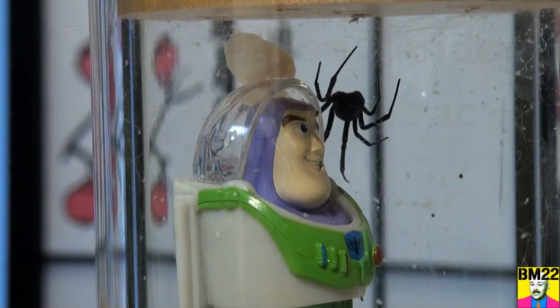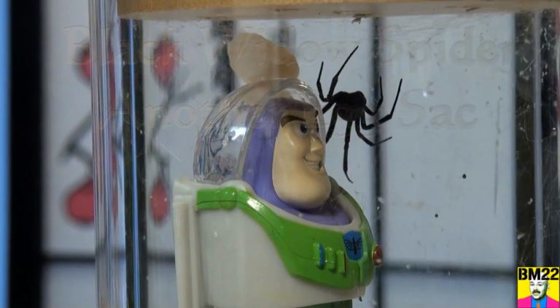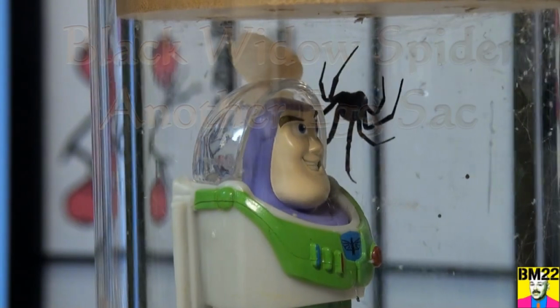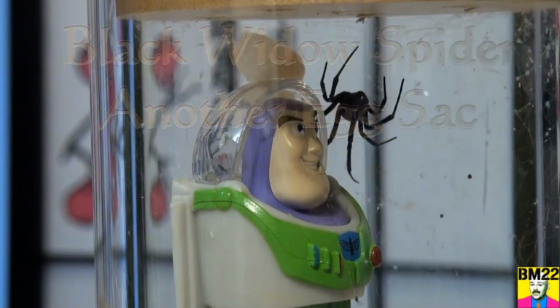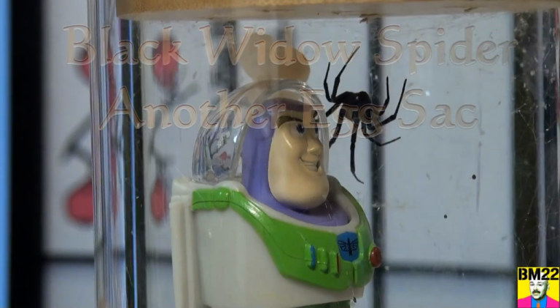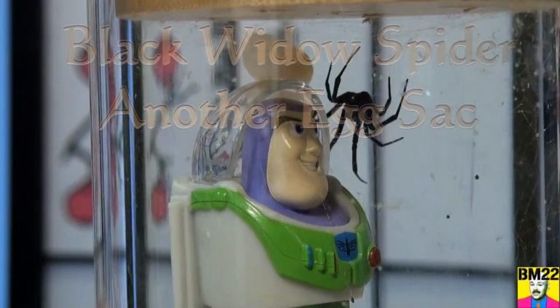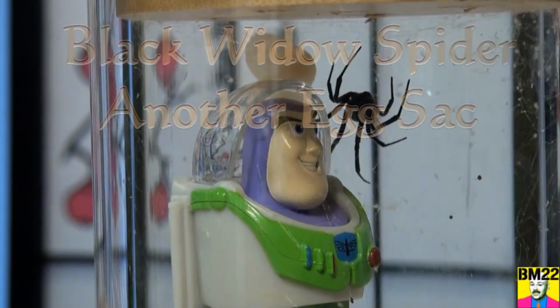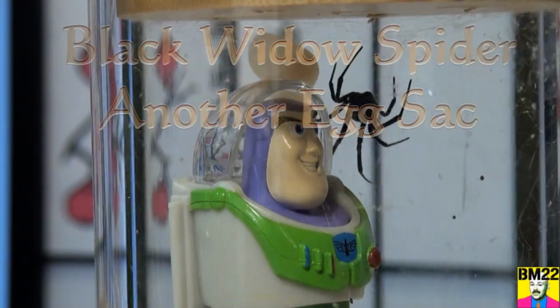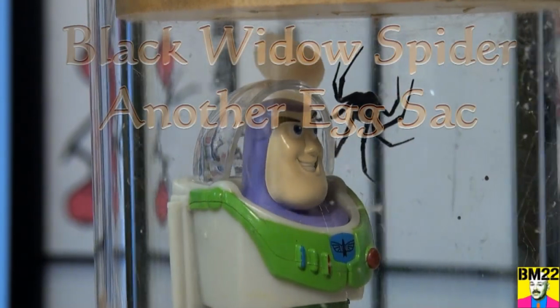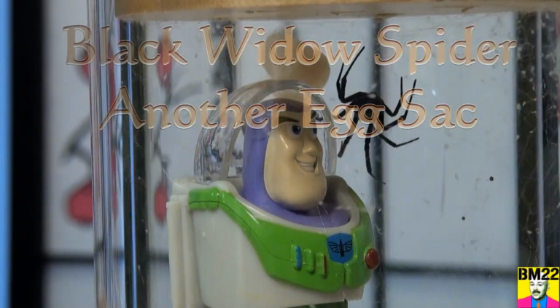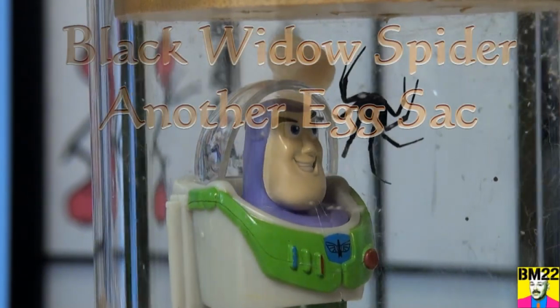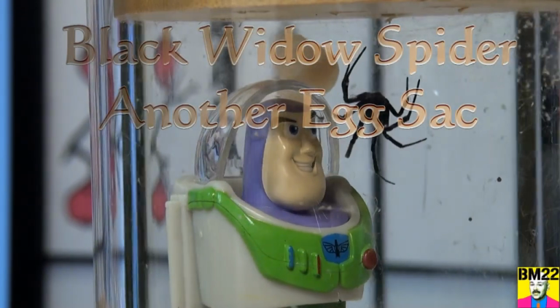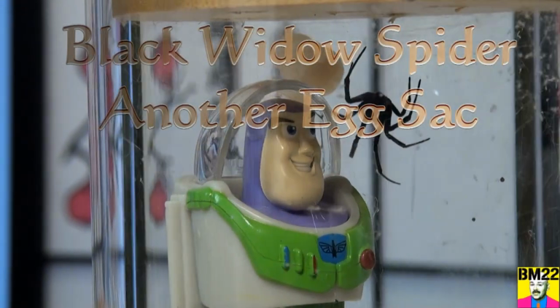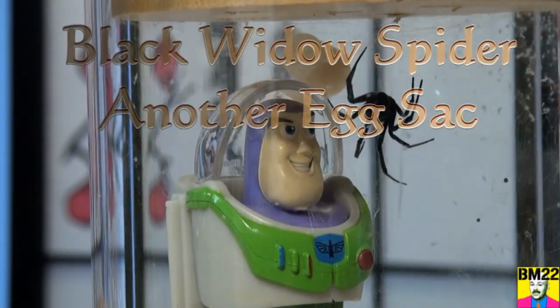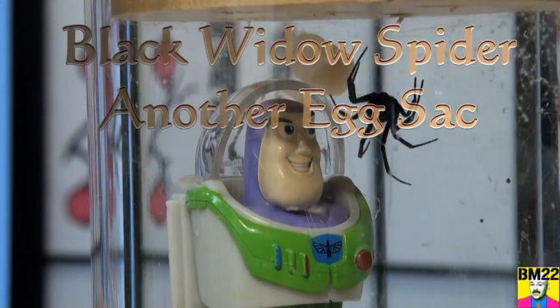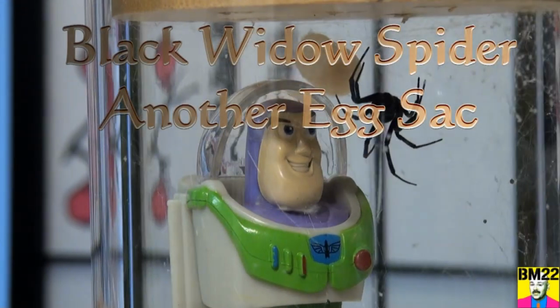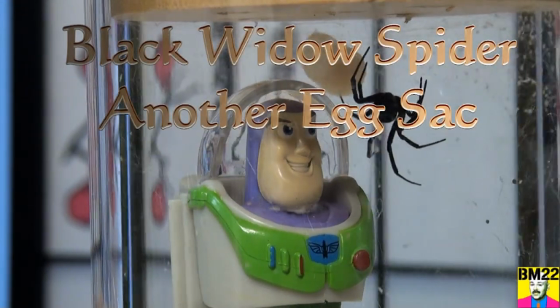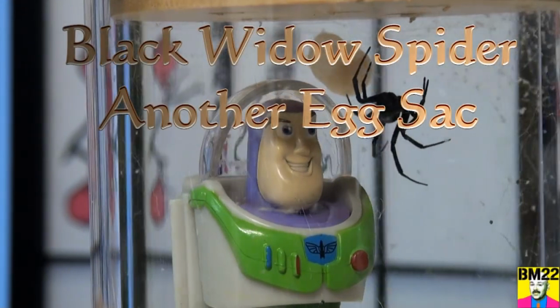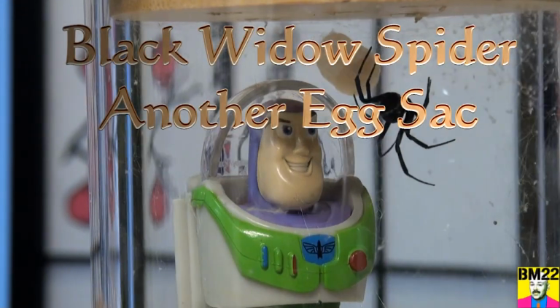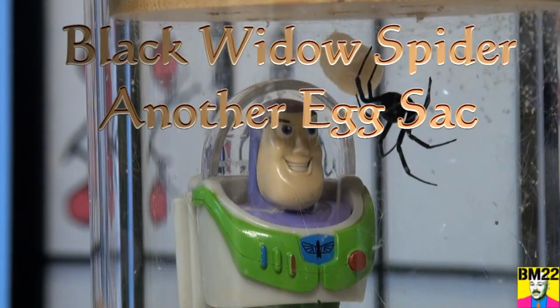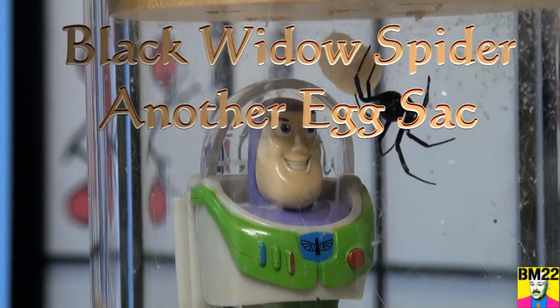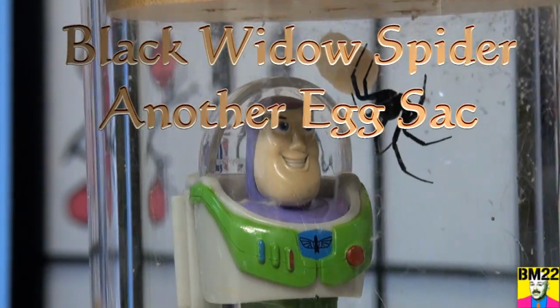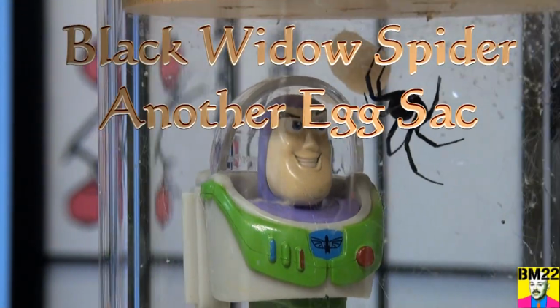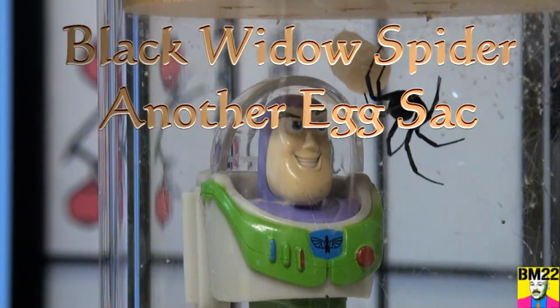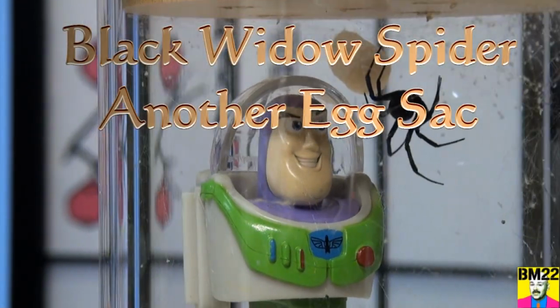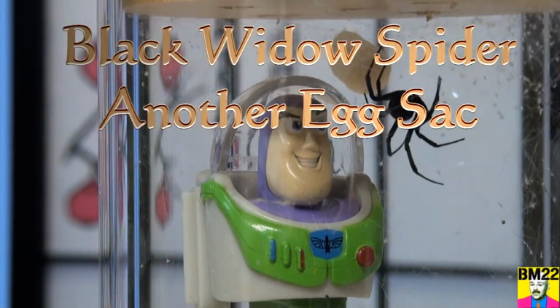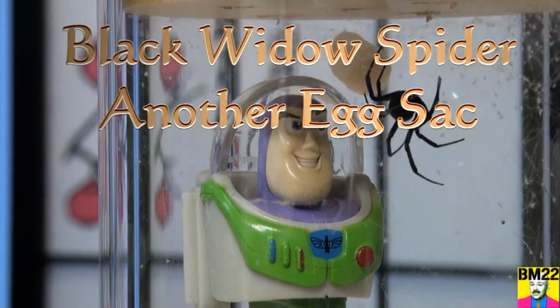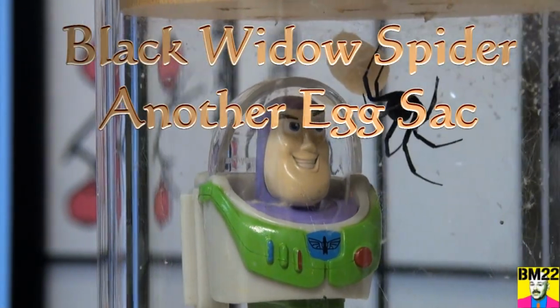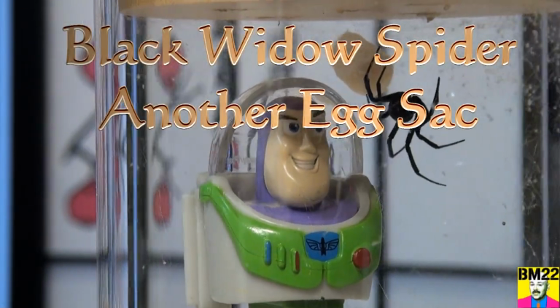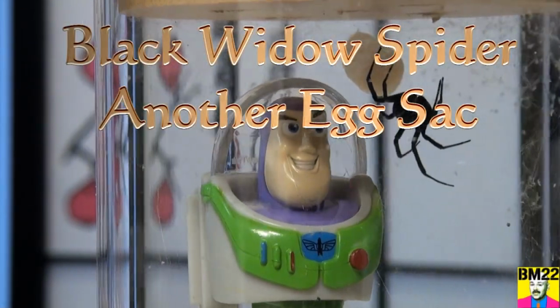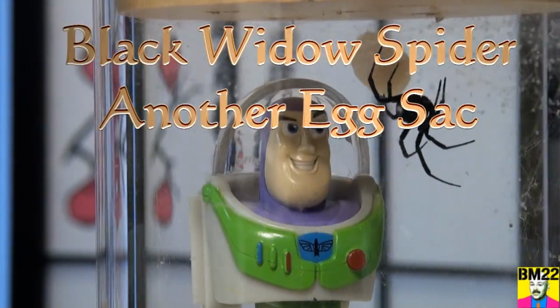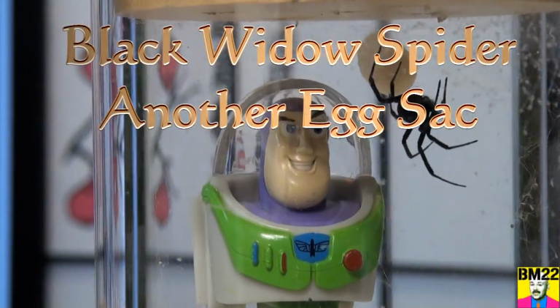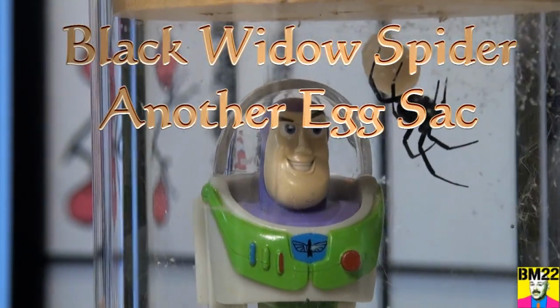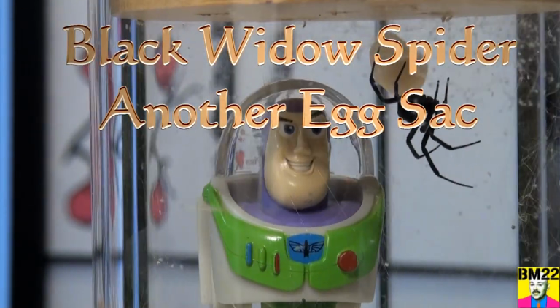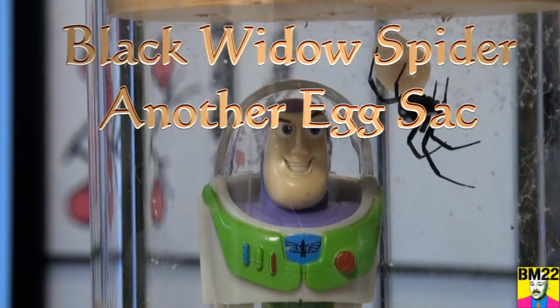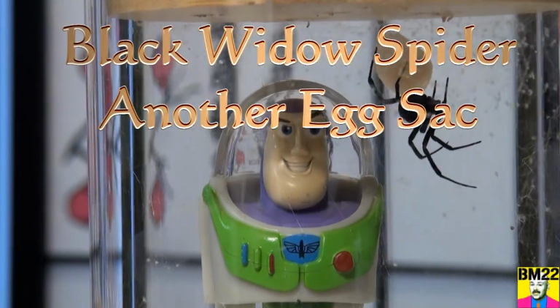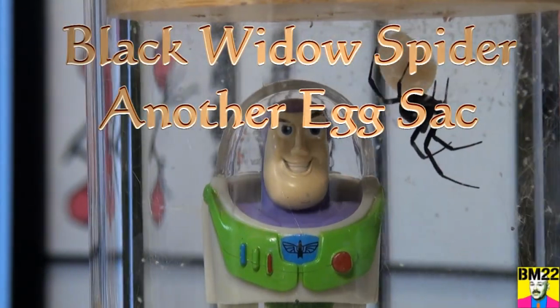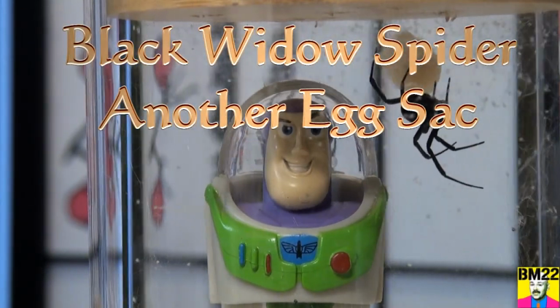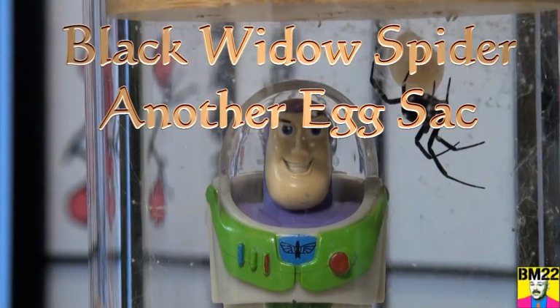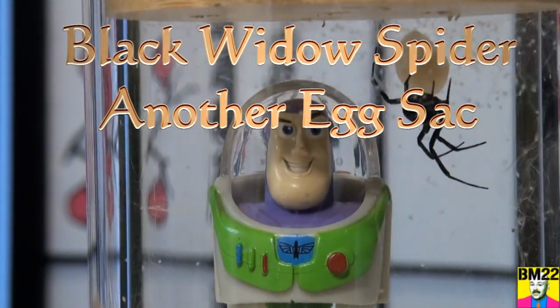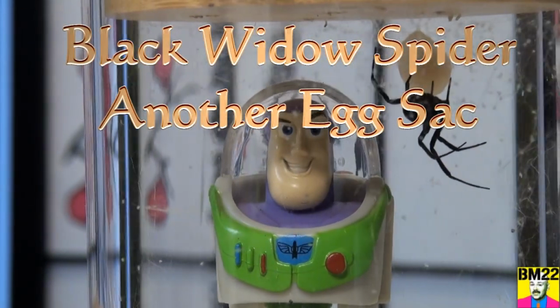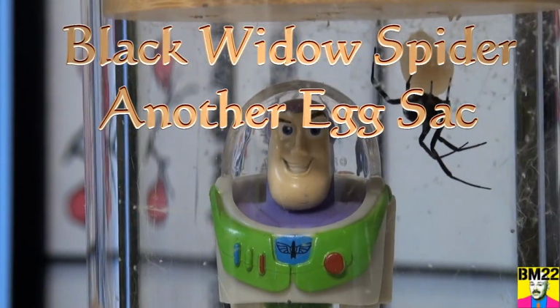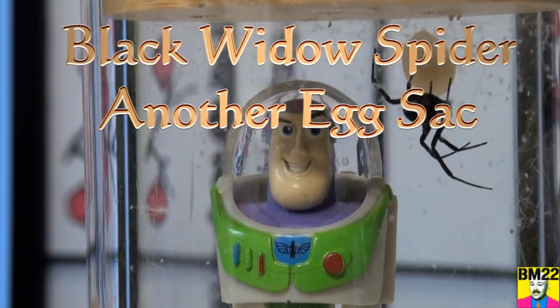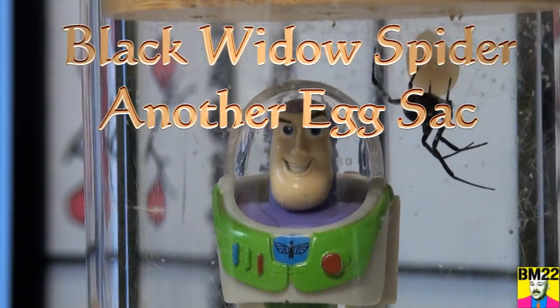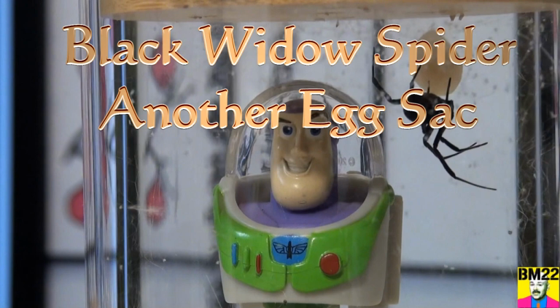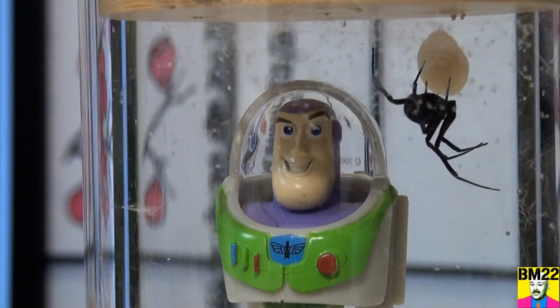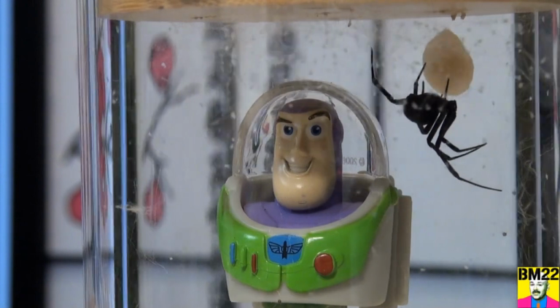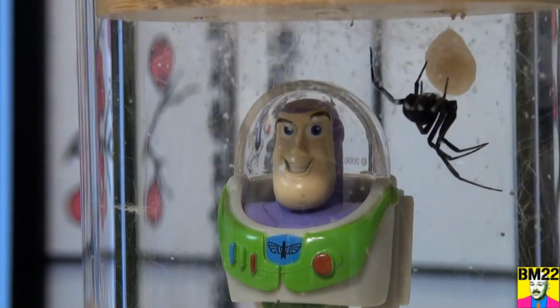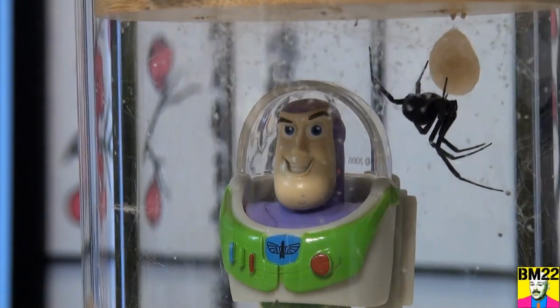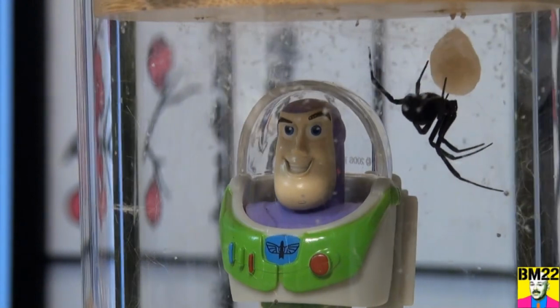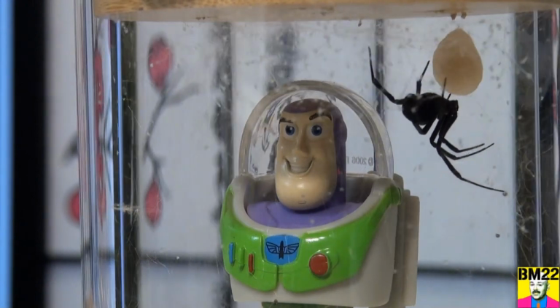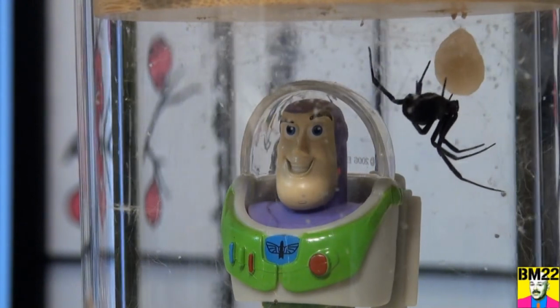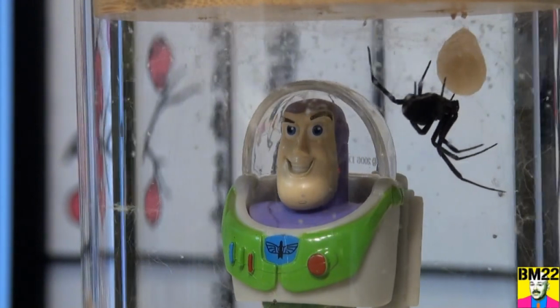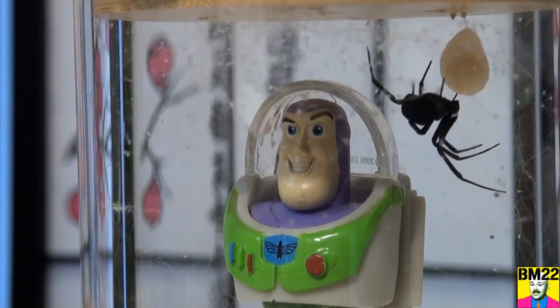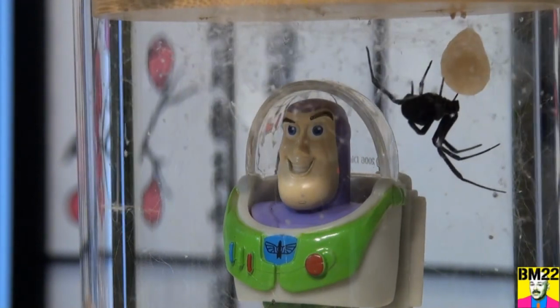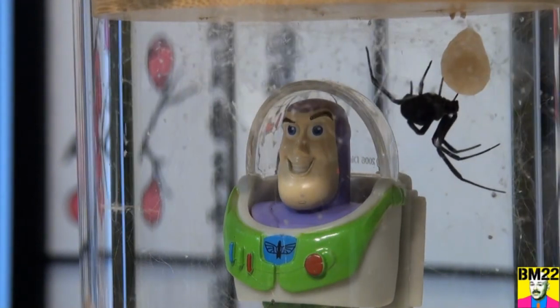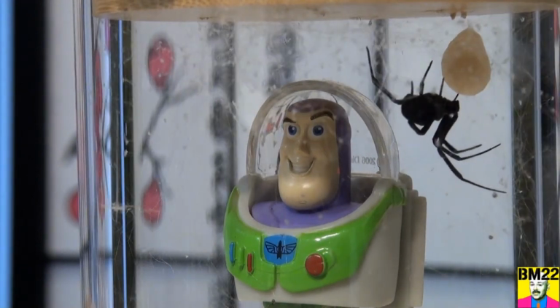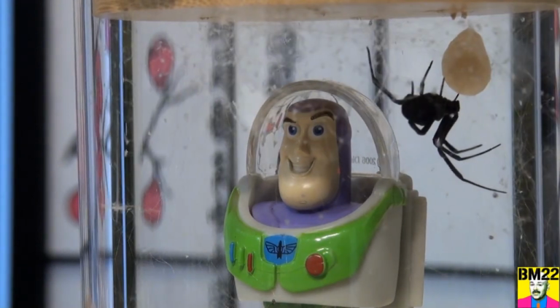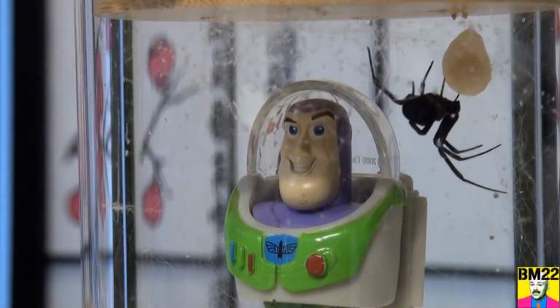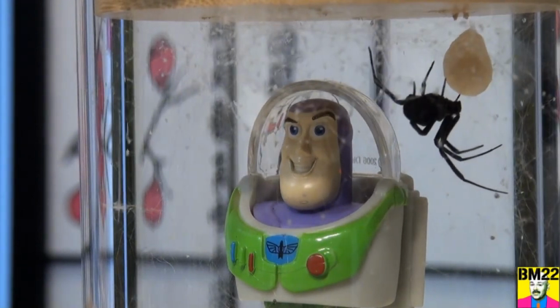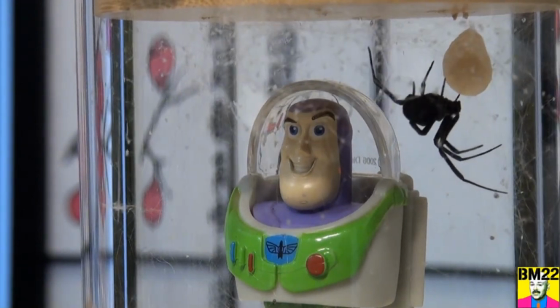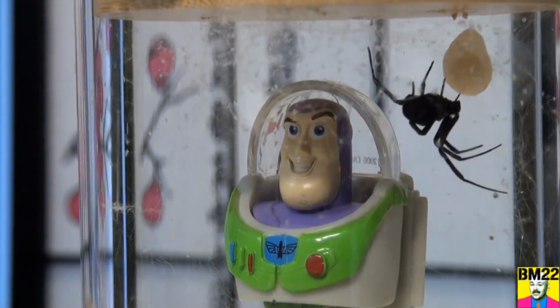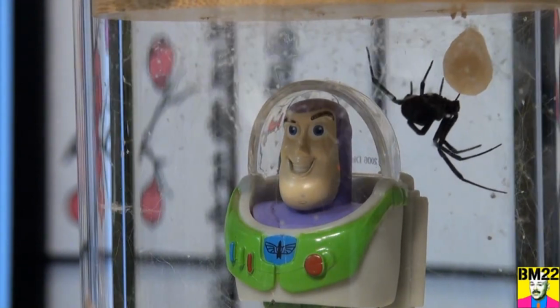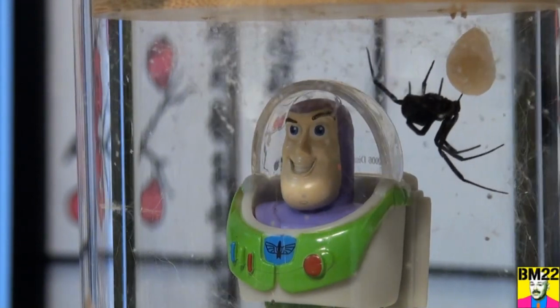Hi everybody, Beanmeister22 here. Today we are going to remove another egg sack from our Black Widow habitat.